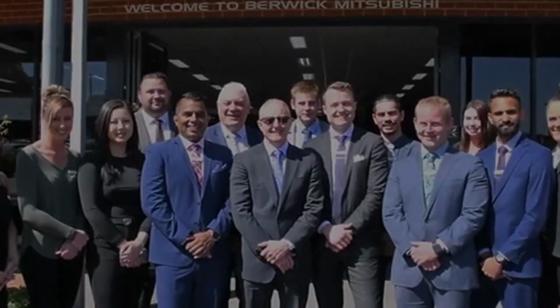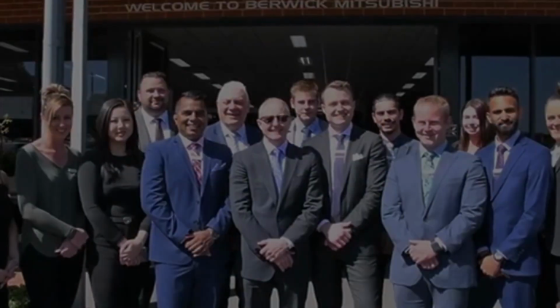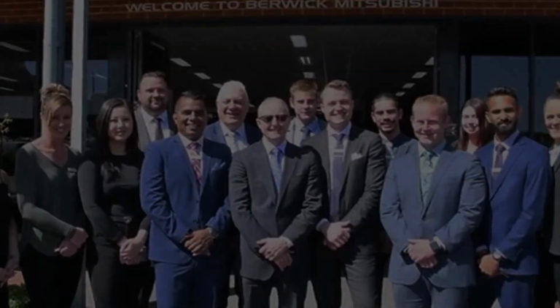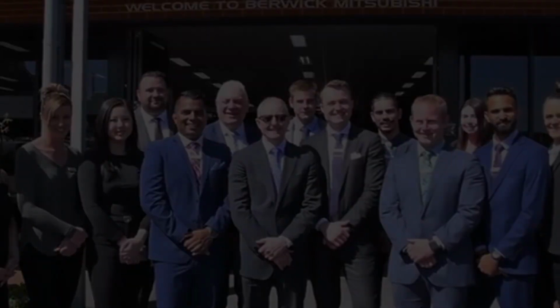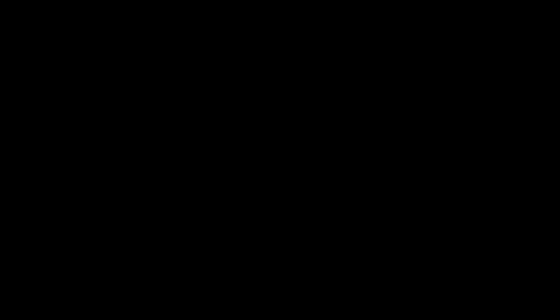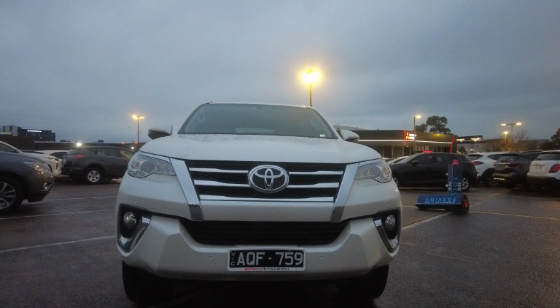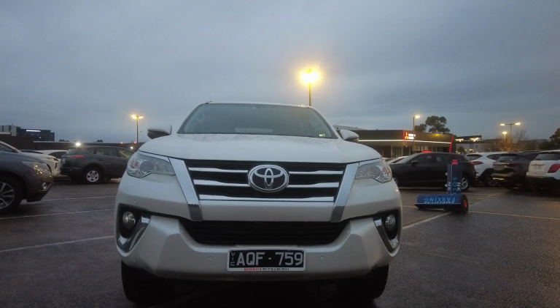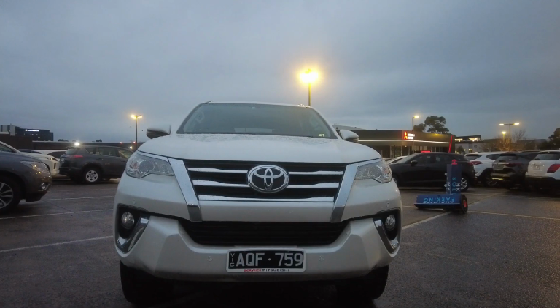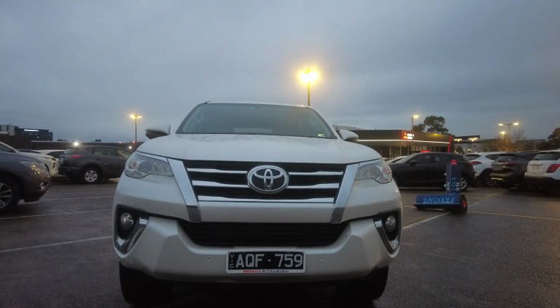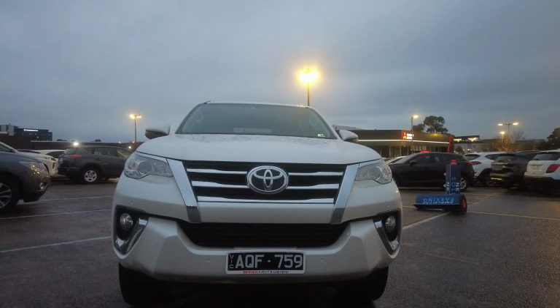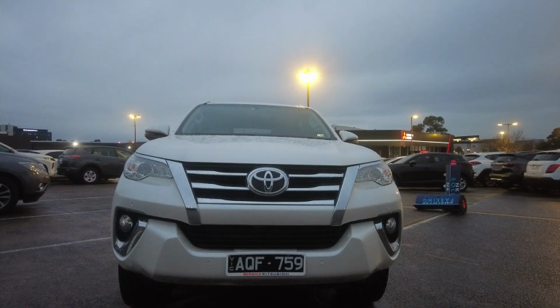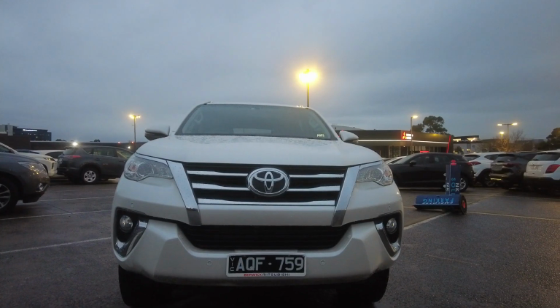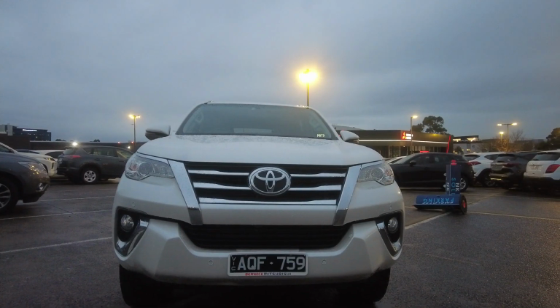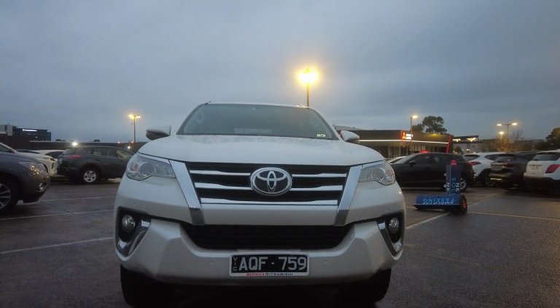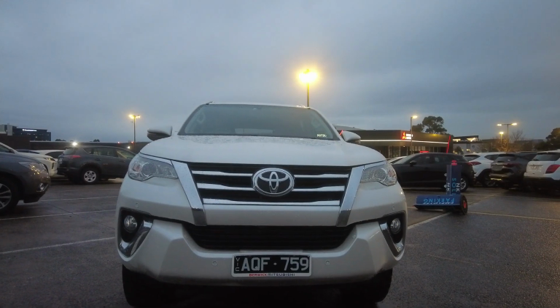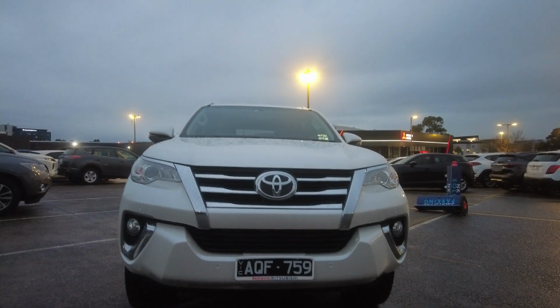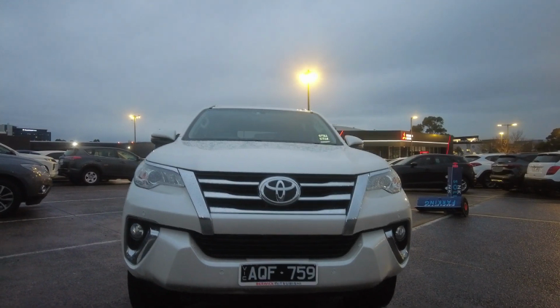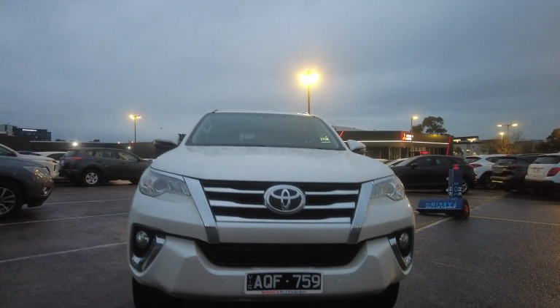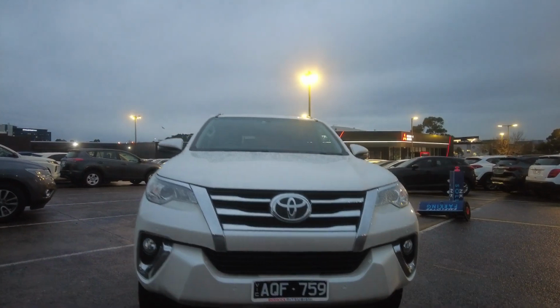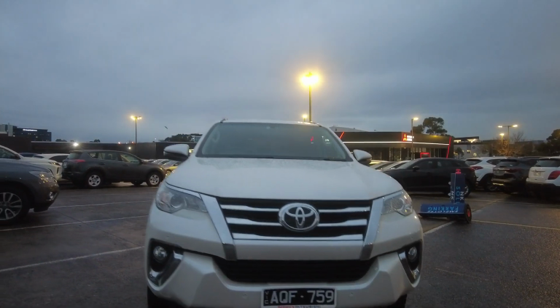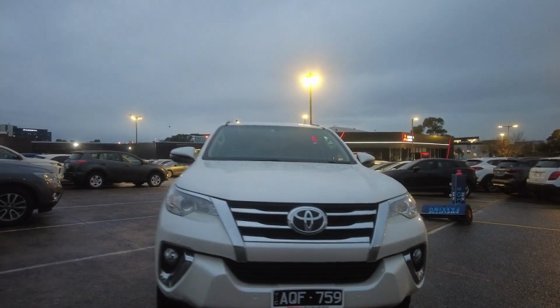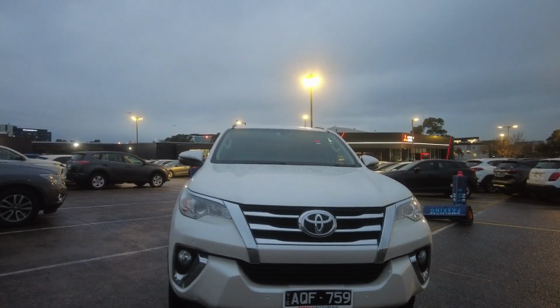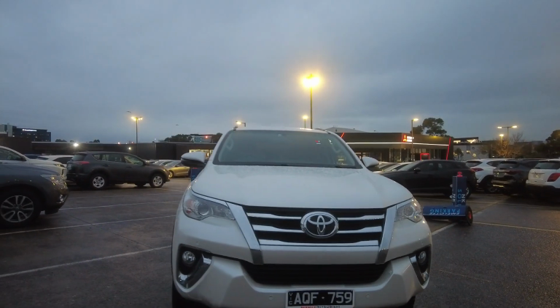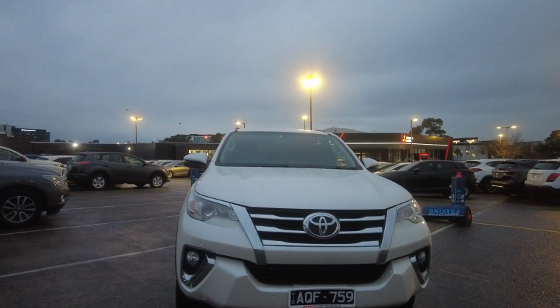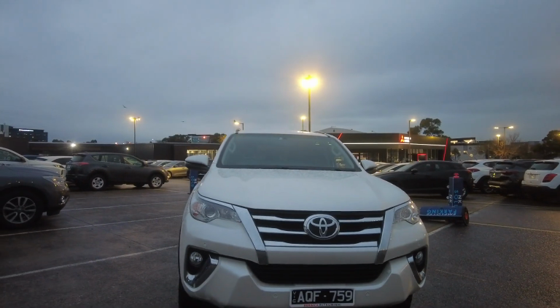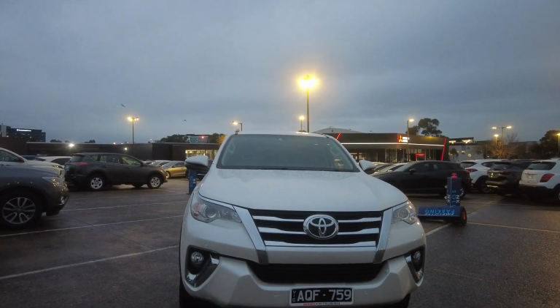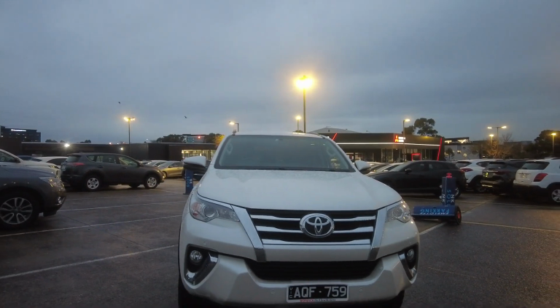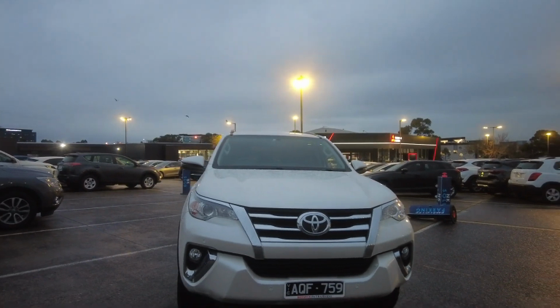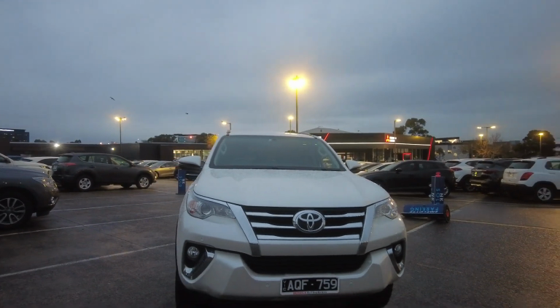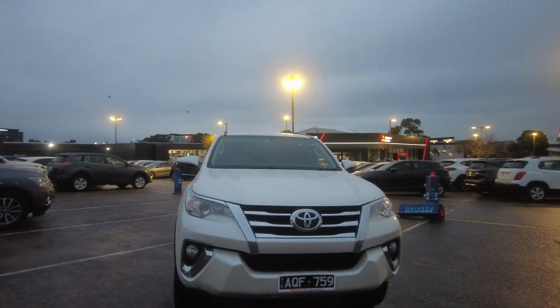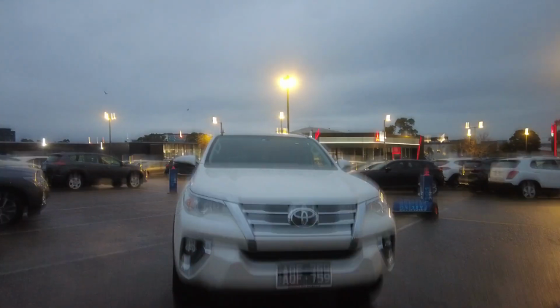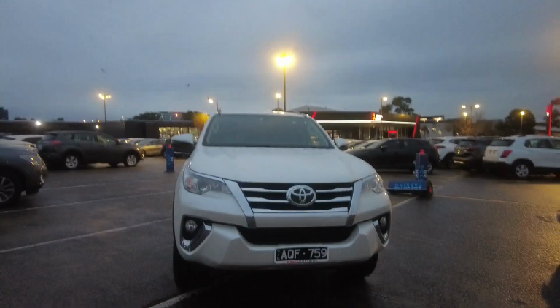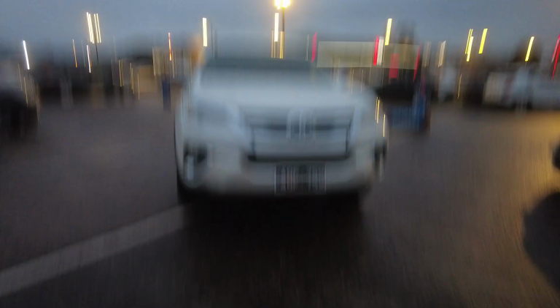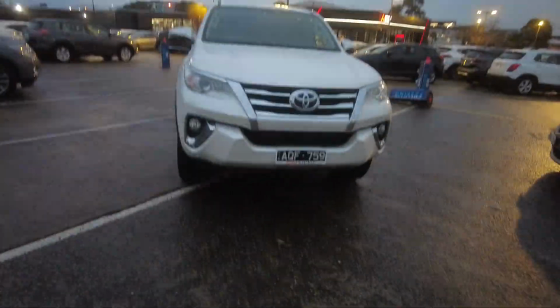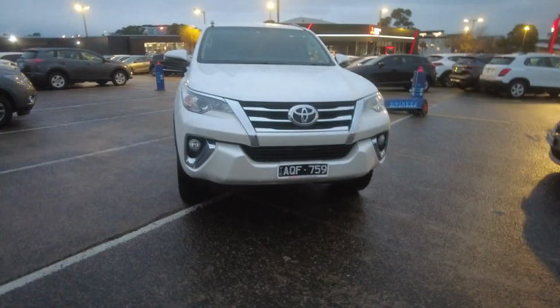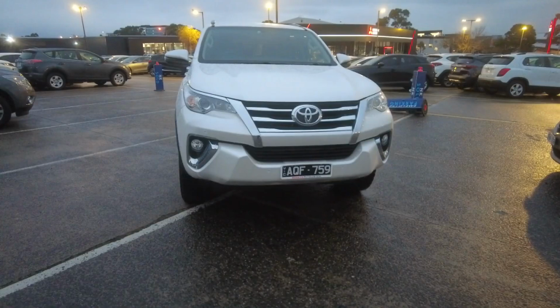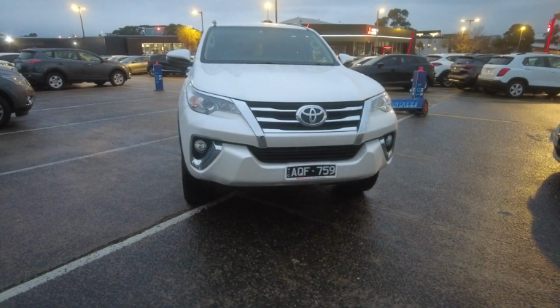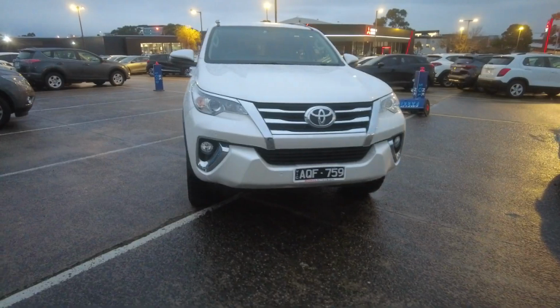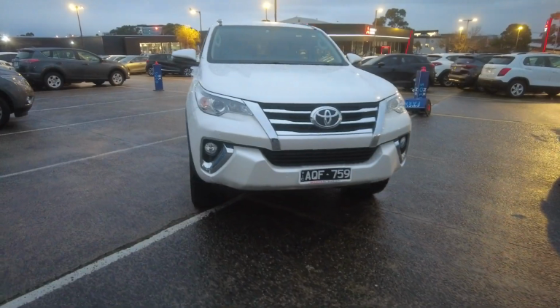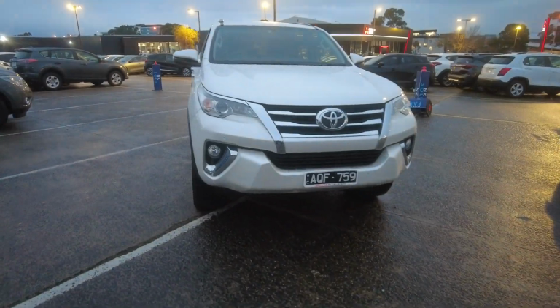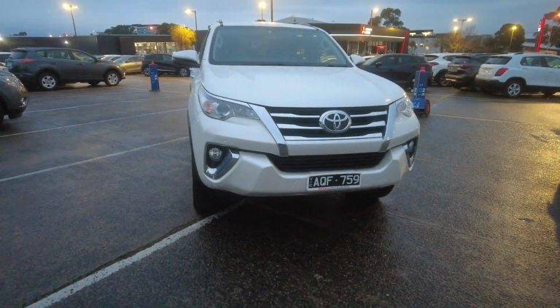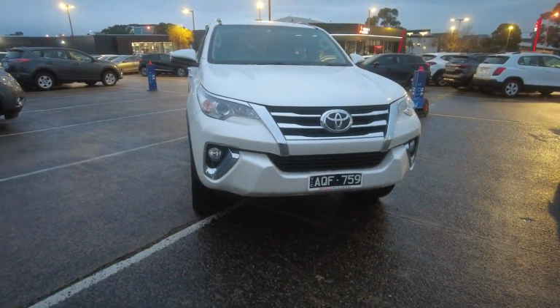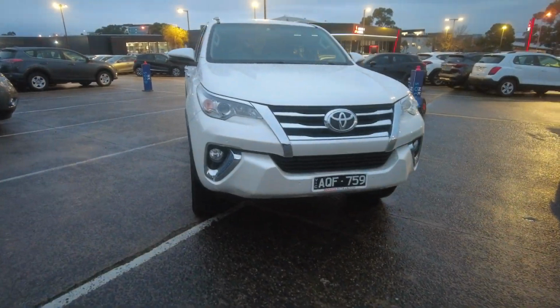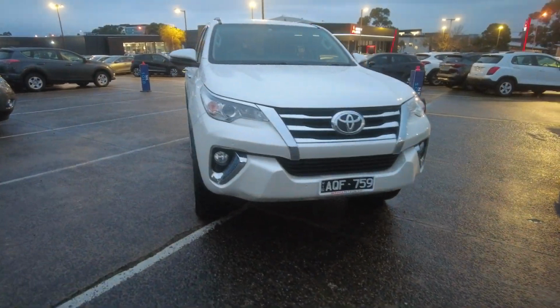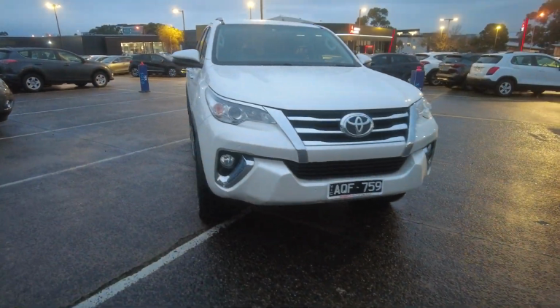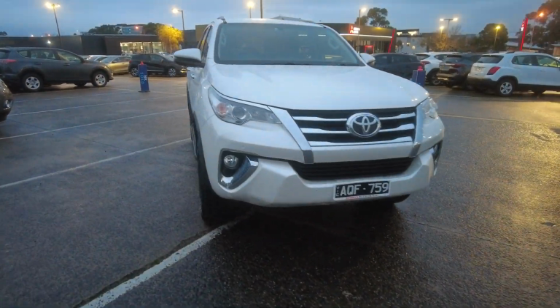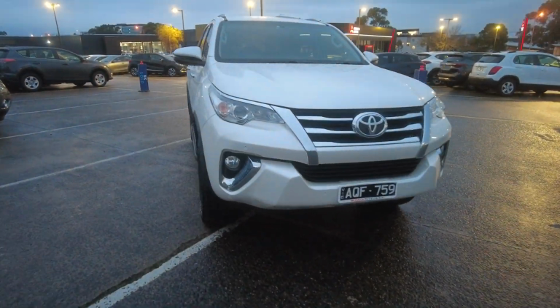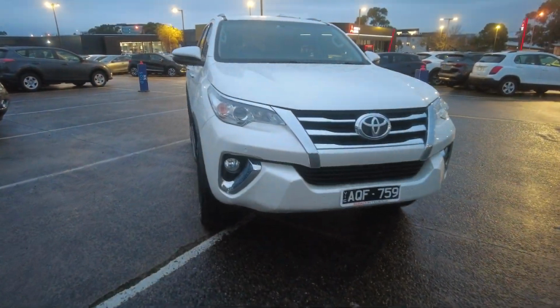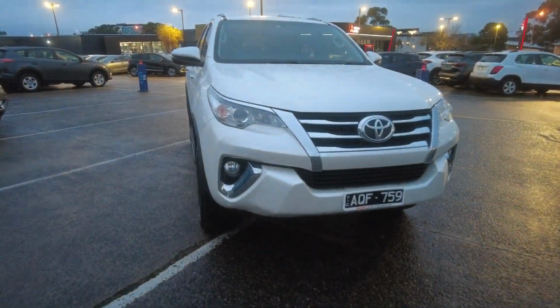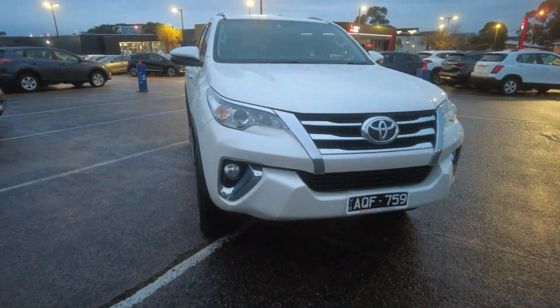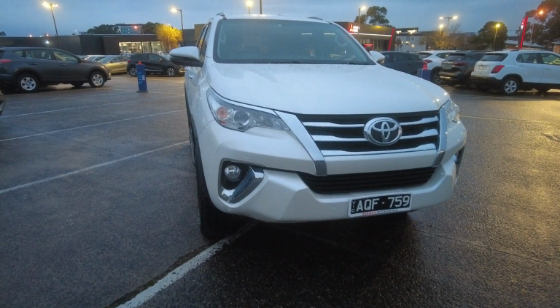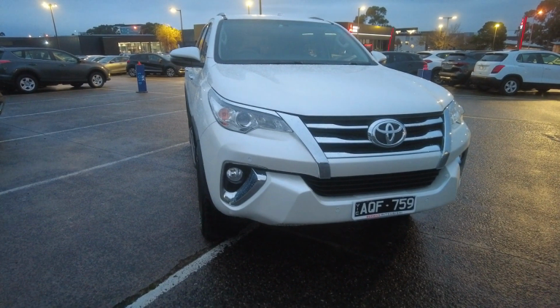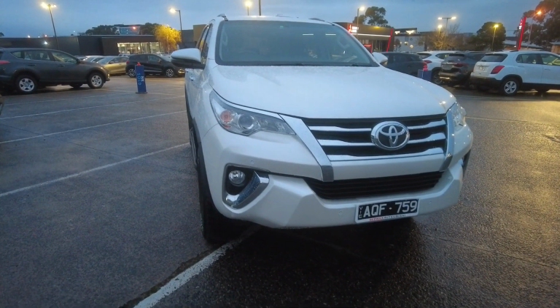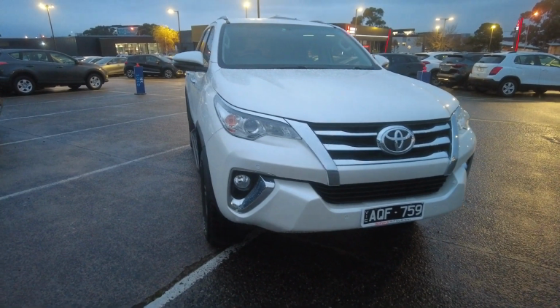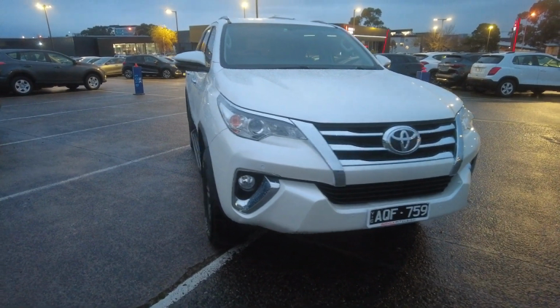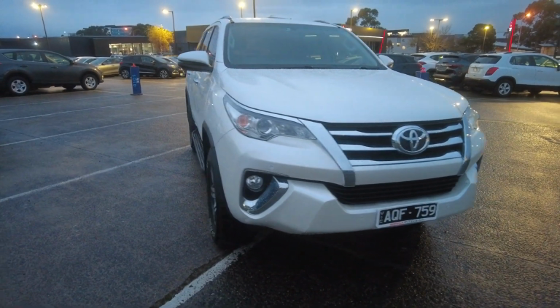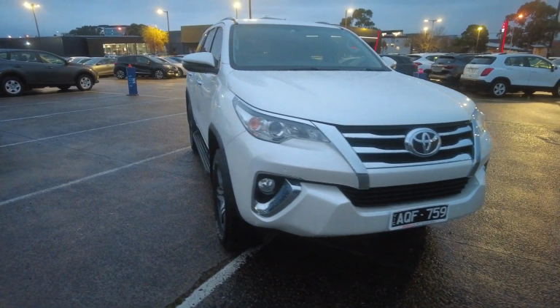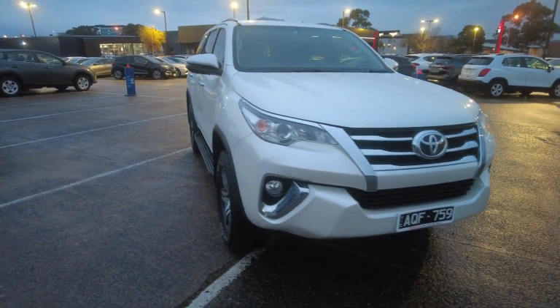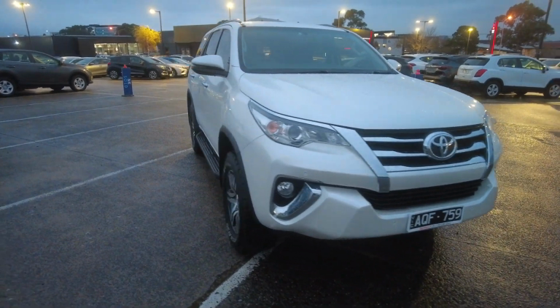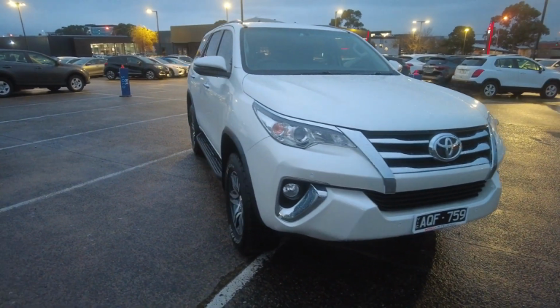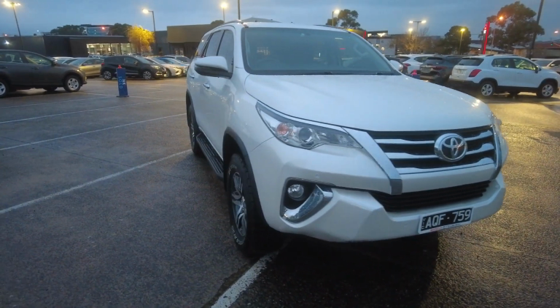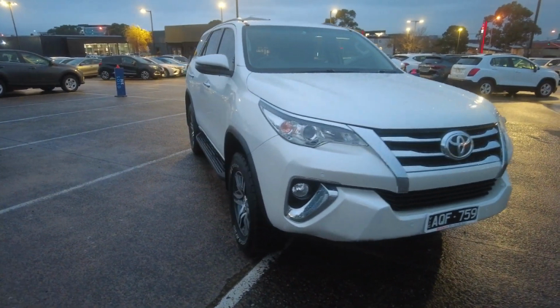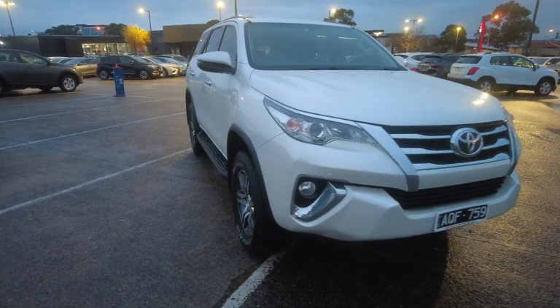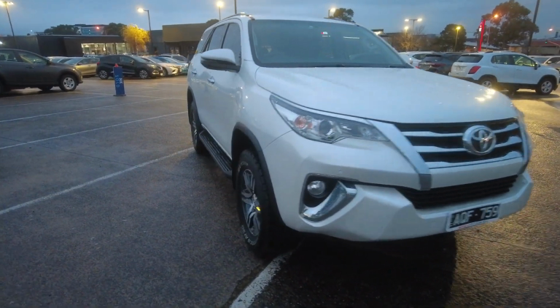Hi guys, welcome to Barrick Mitsubishi. This is Manny. Today I'm here to do a walk-around video on a 2017 Toyota Fortuner.